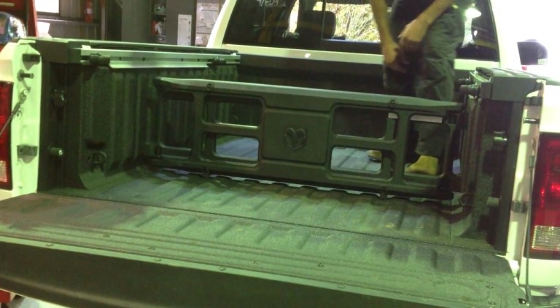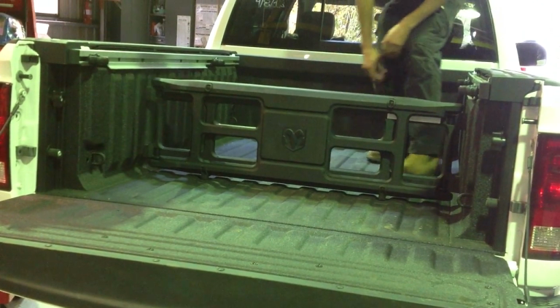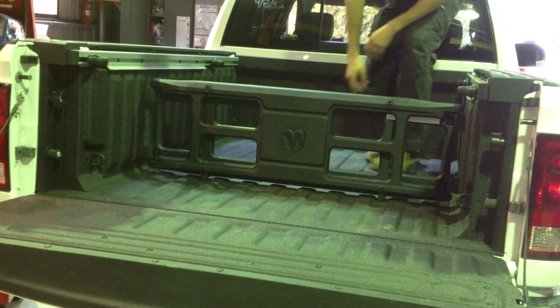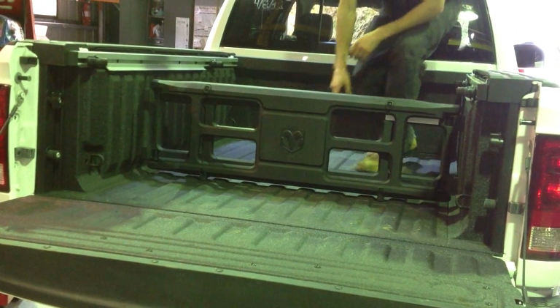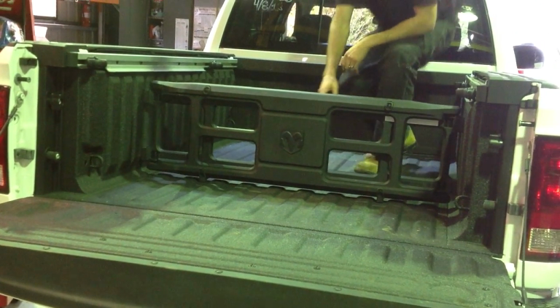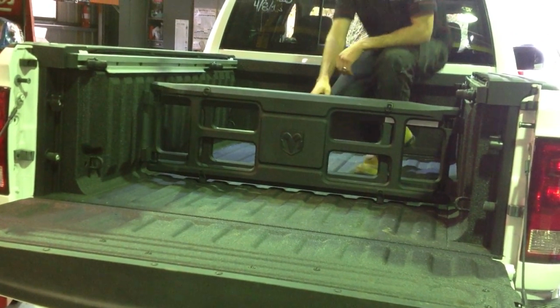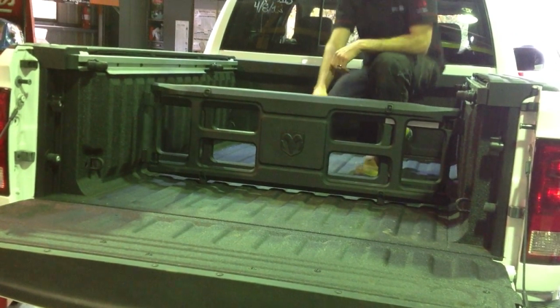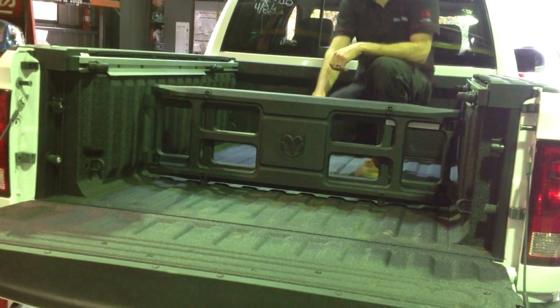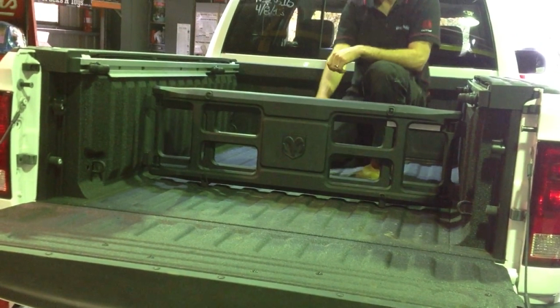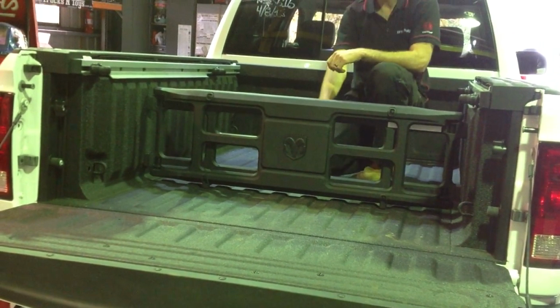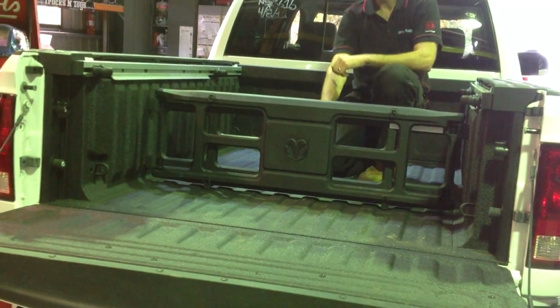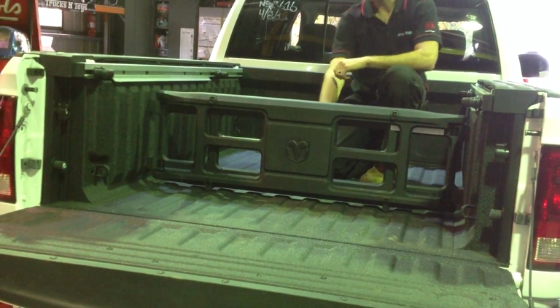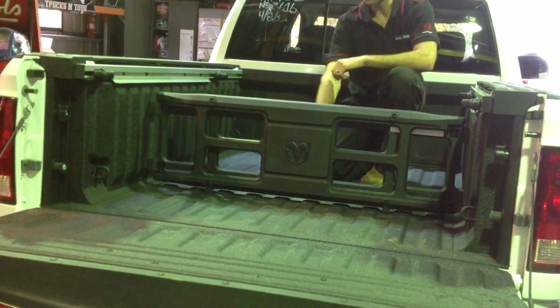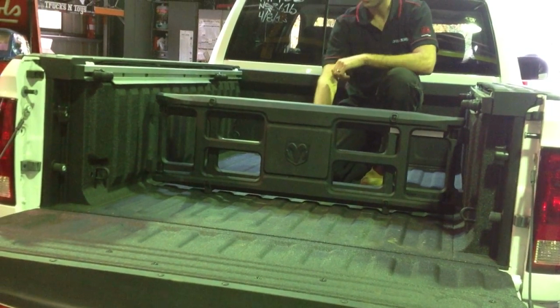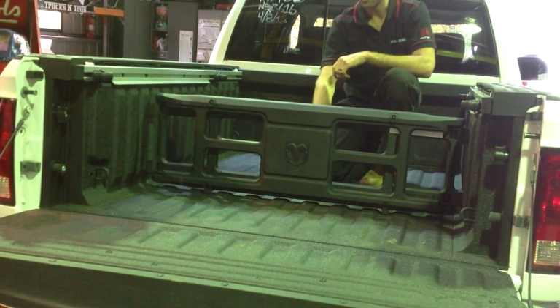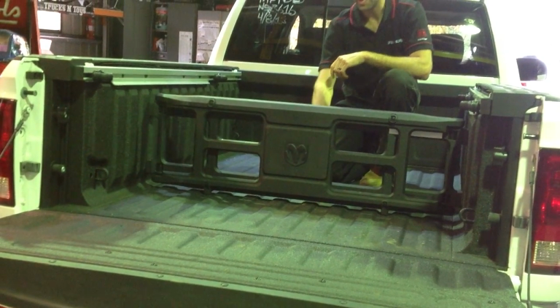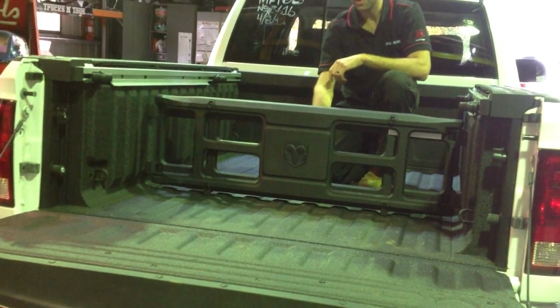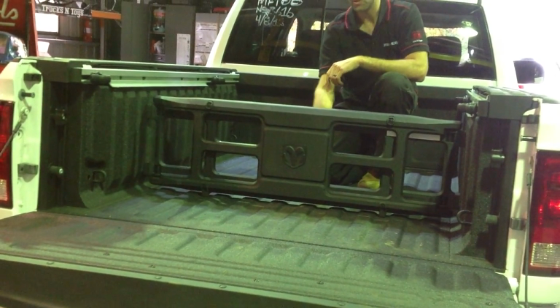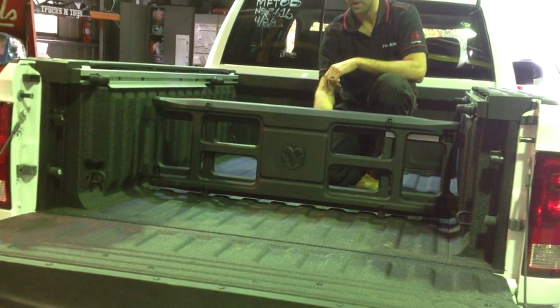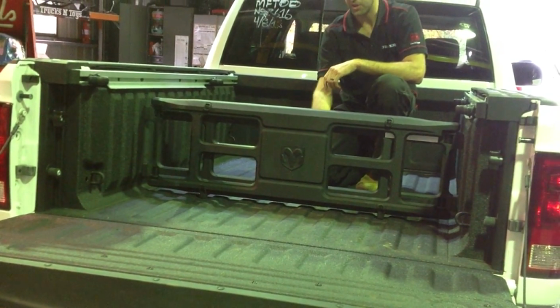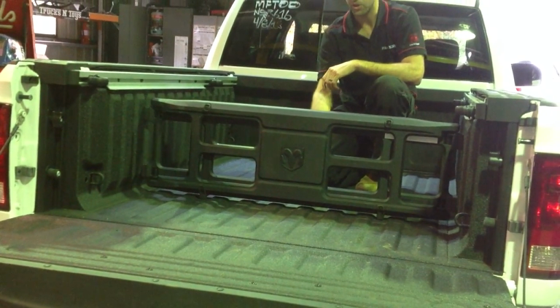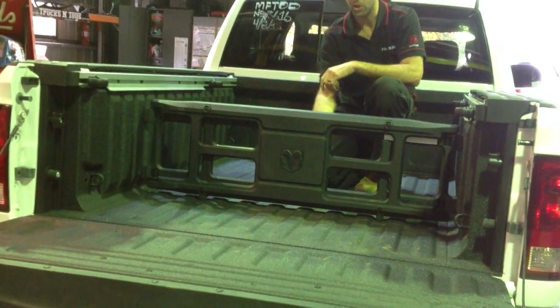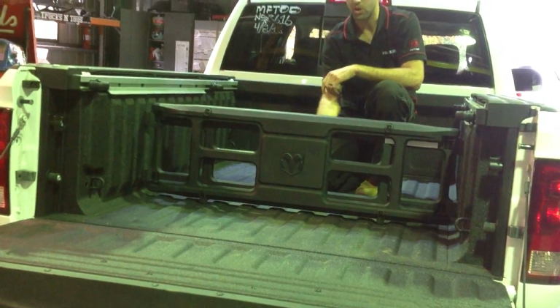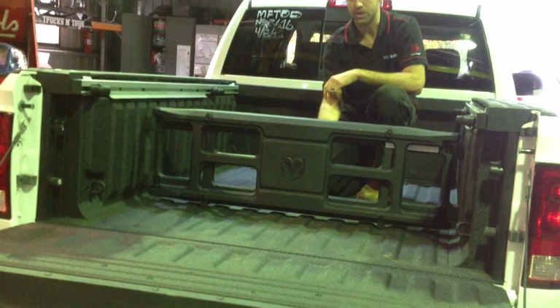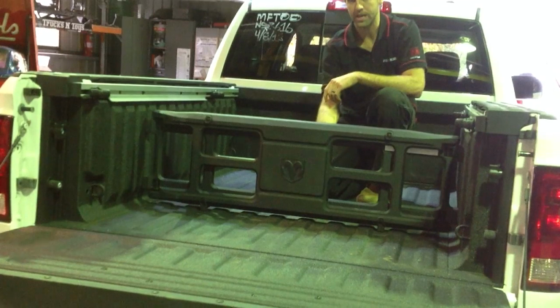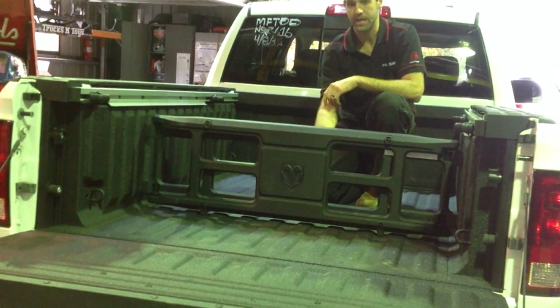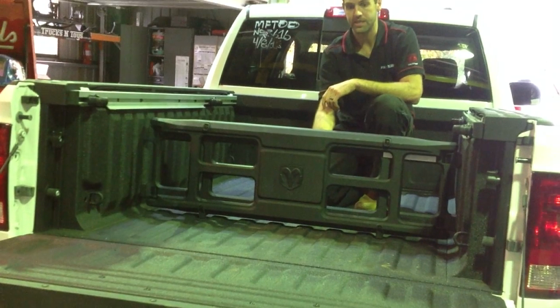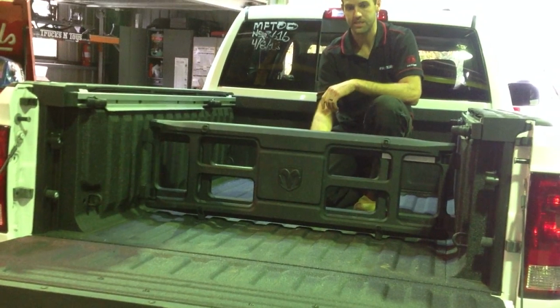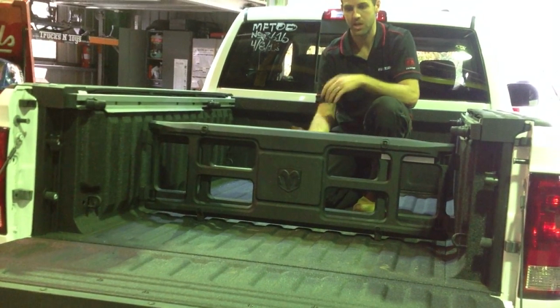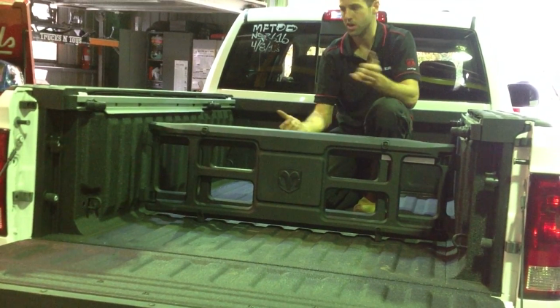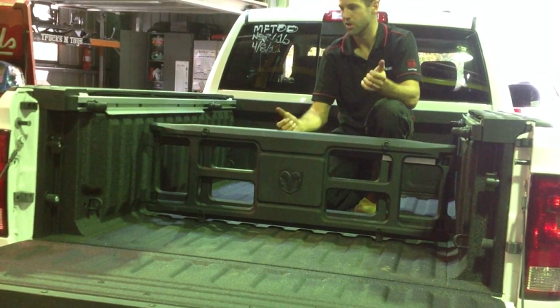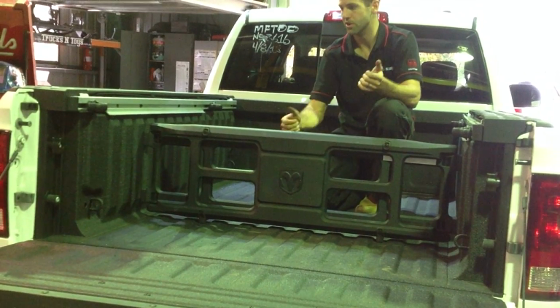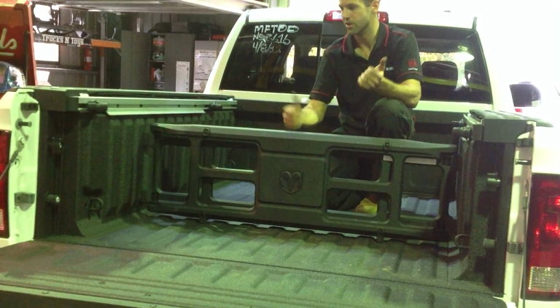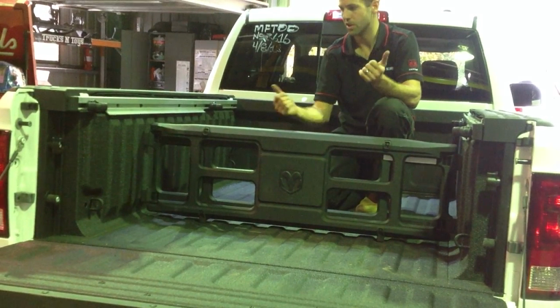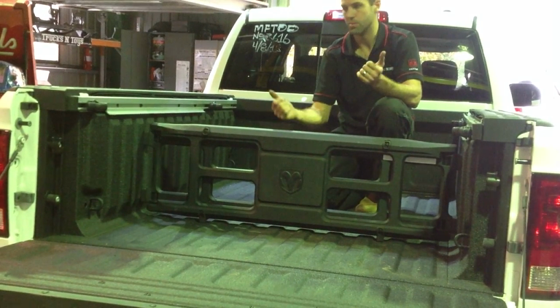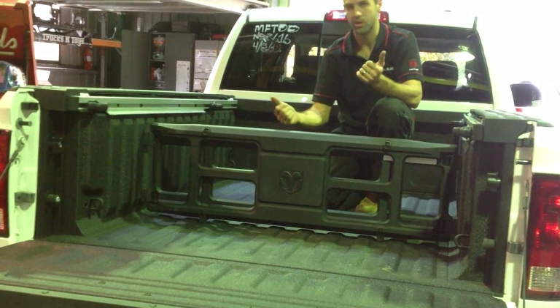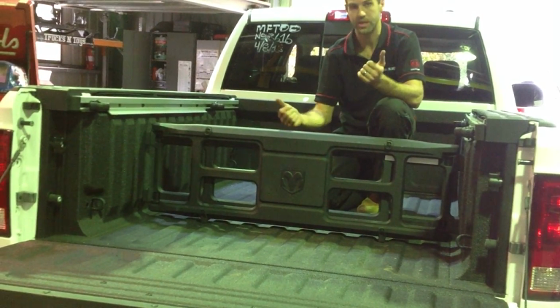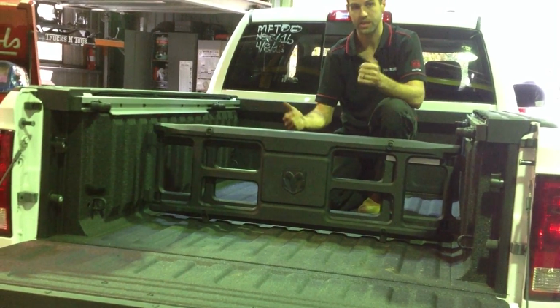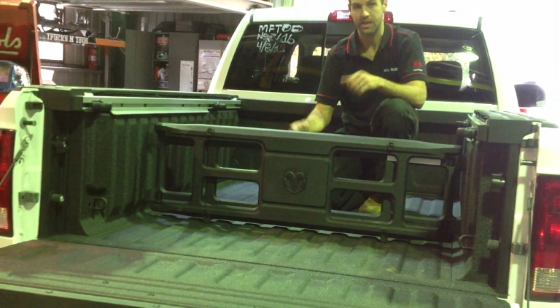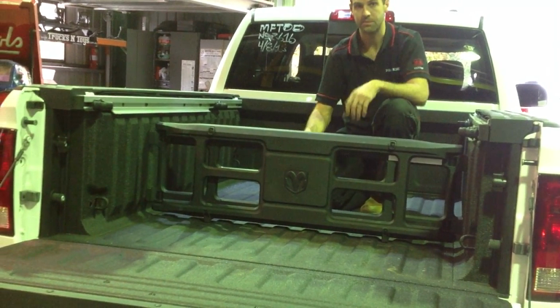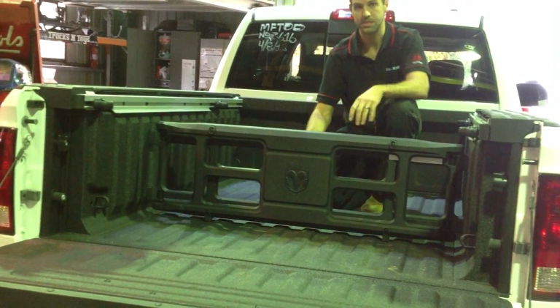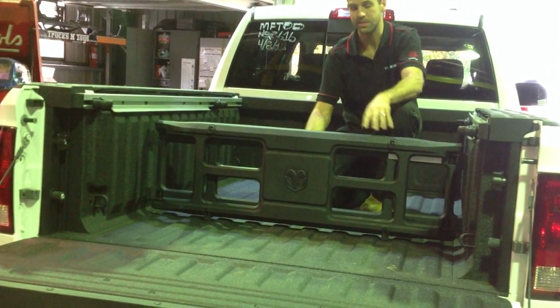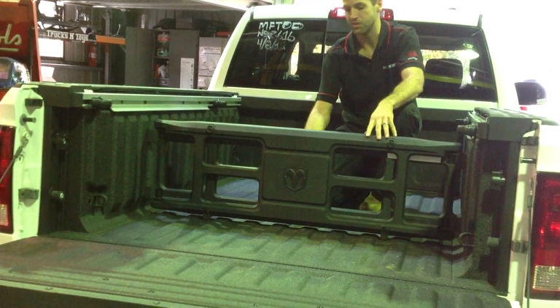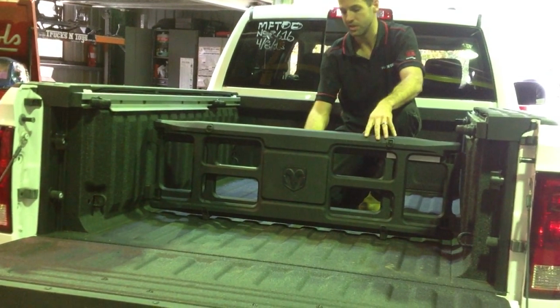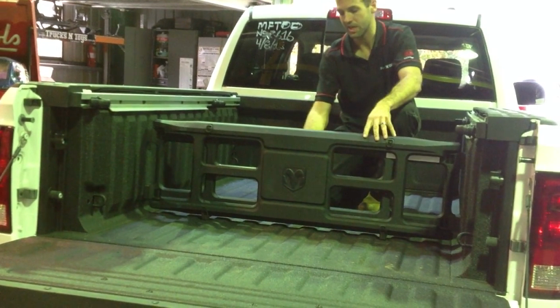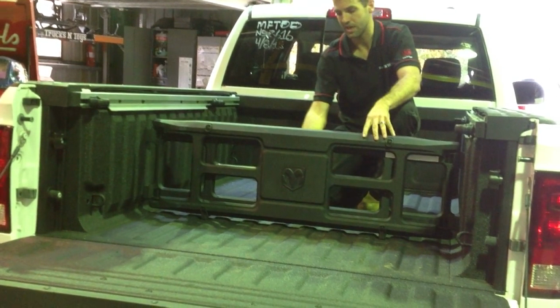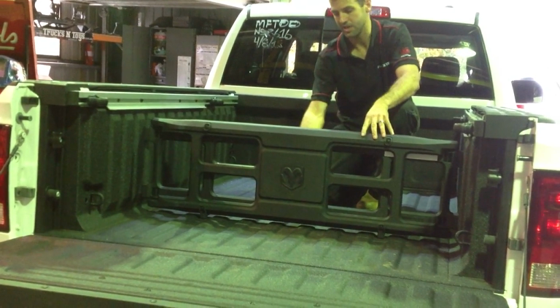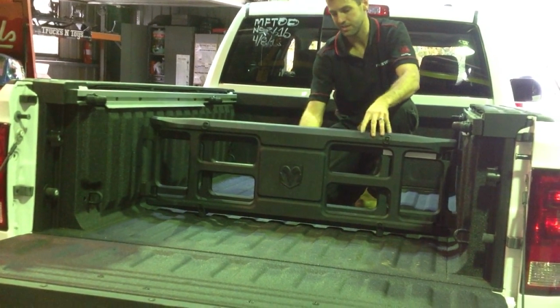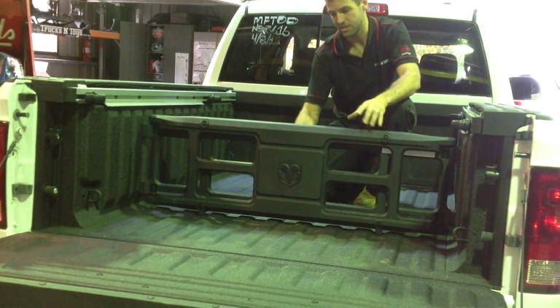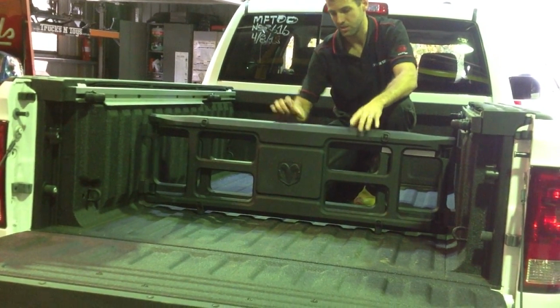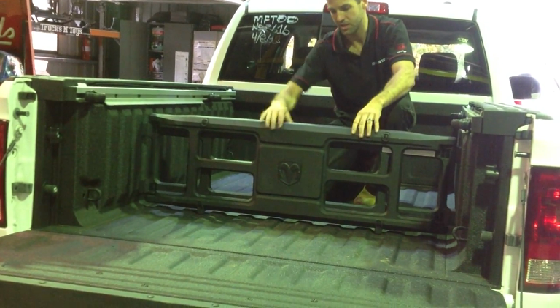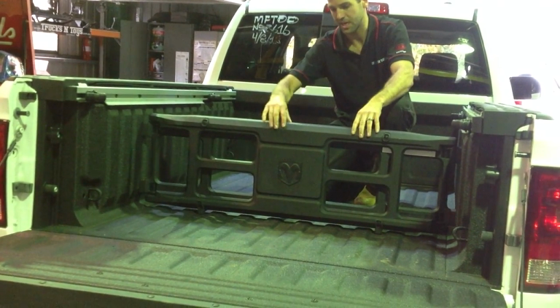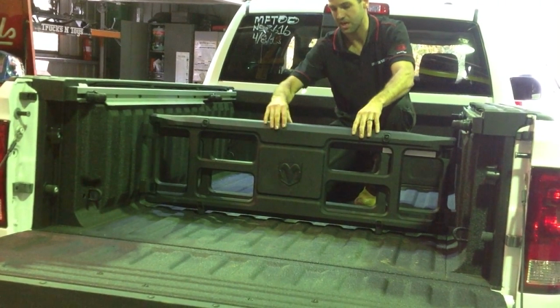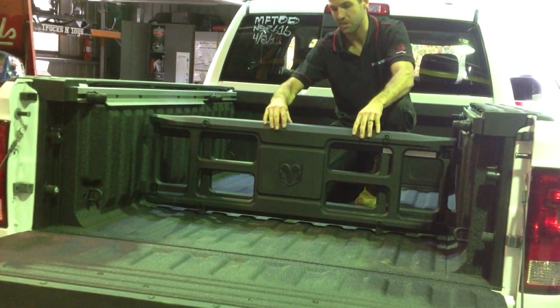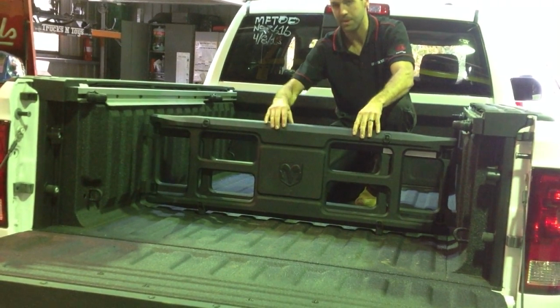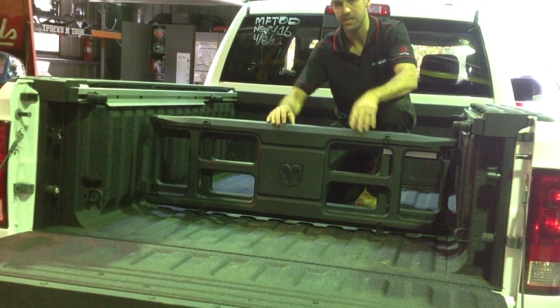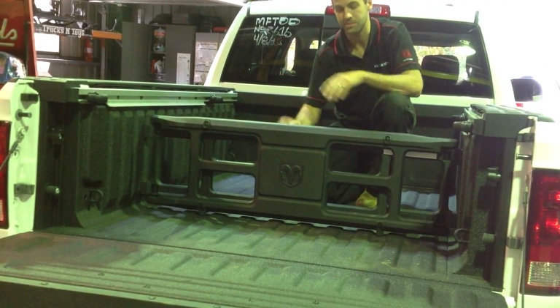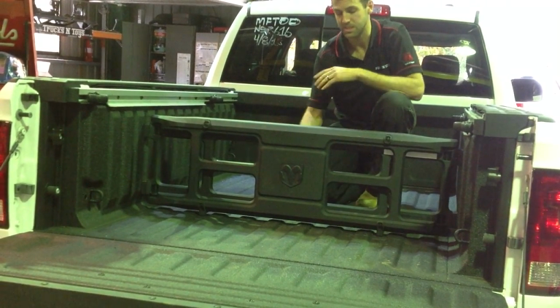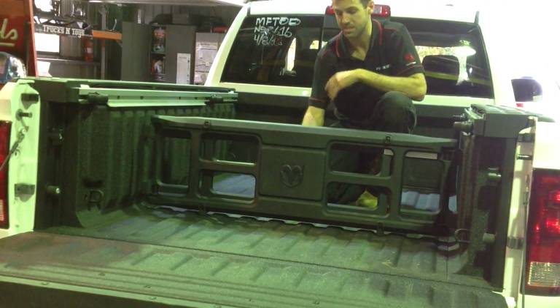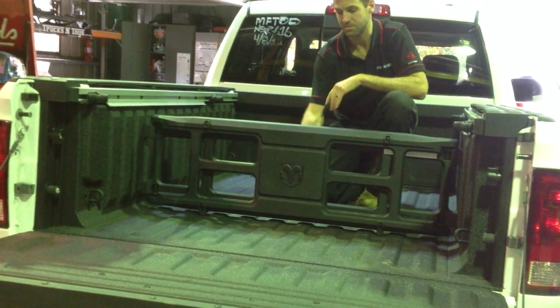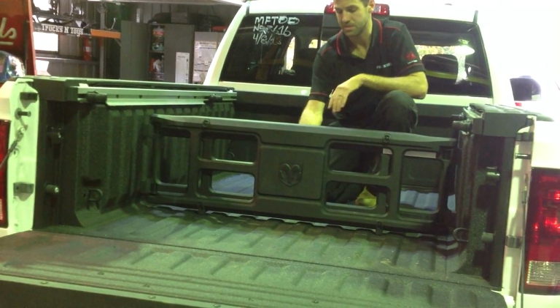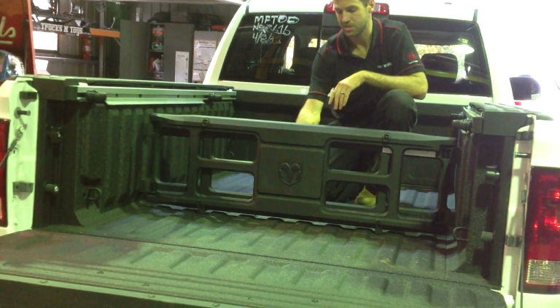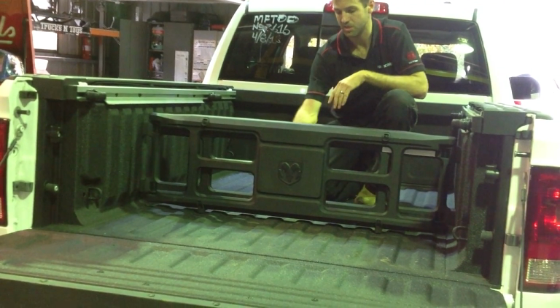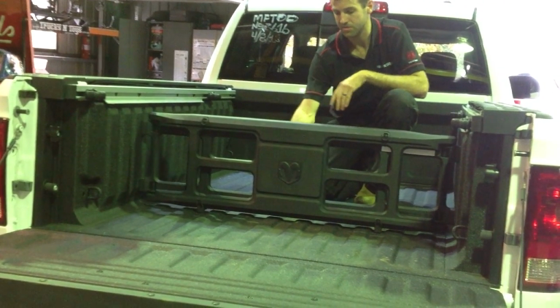It also has a key function on the handle so you can lock it, meaning nobody can come and steal the cargo management system itself.